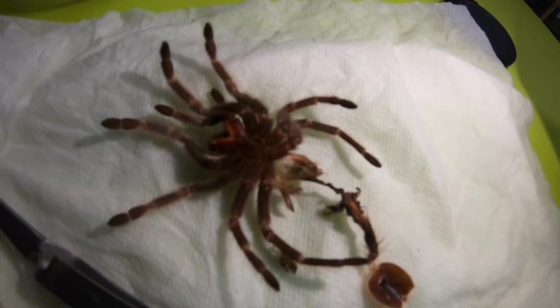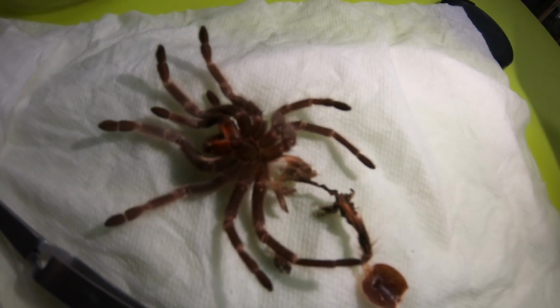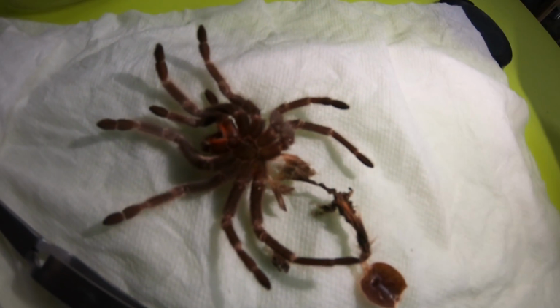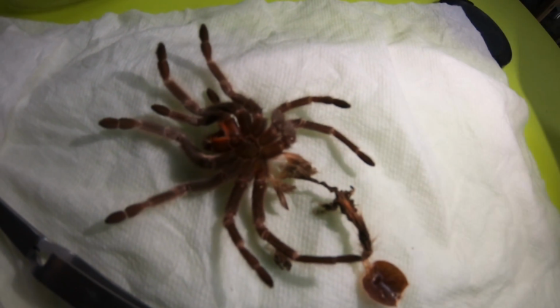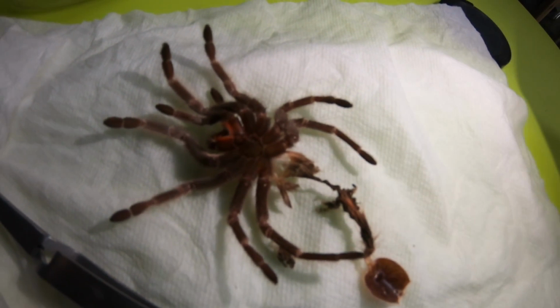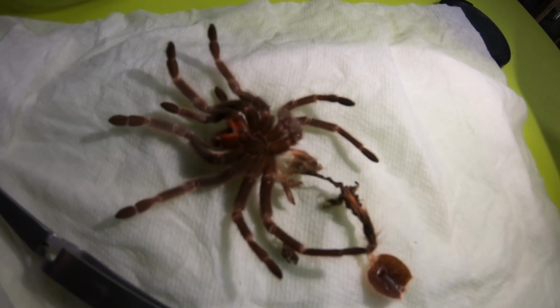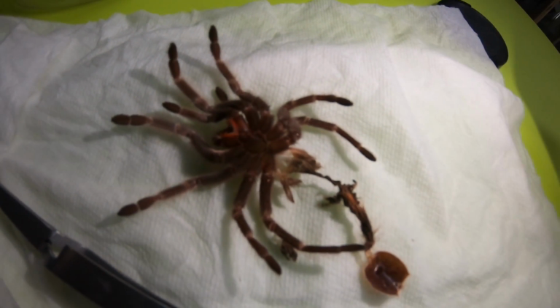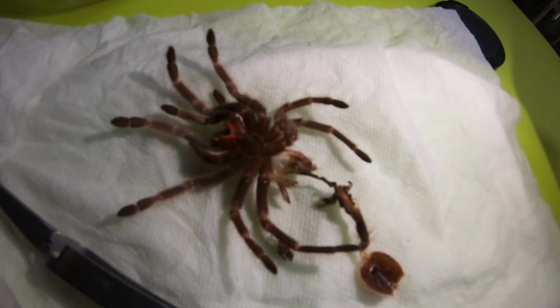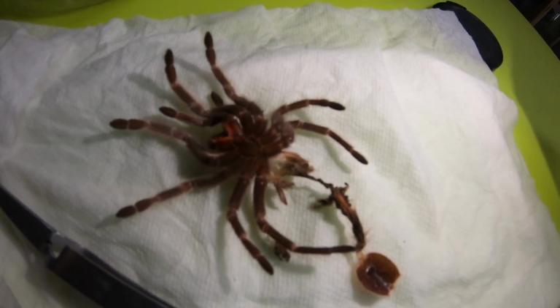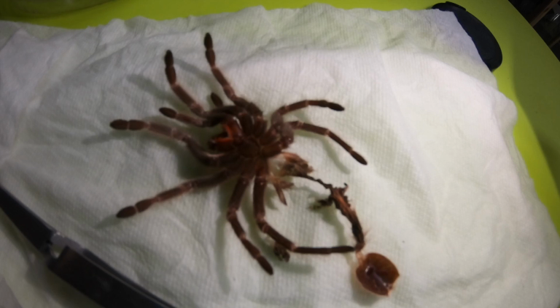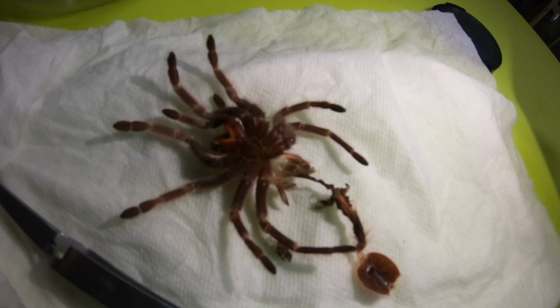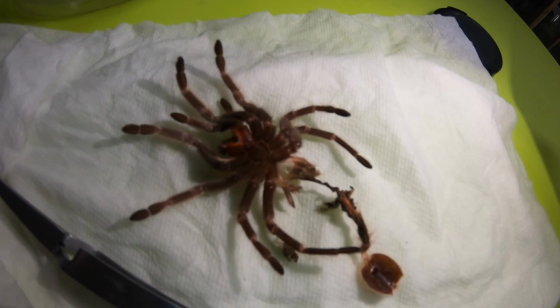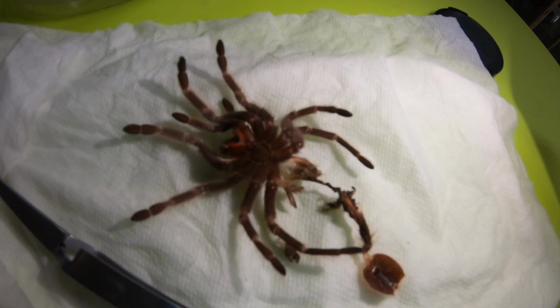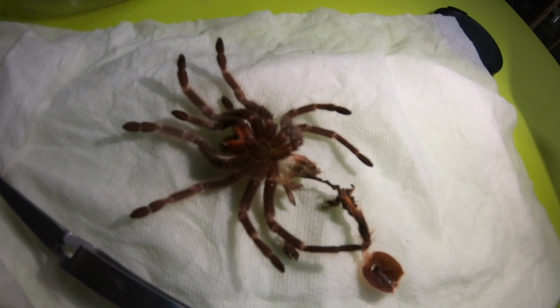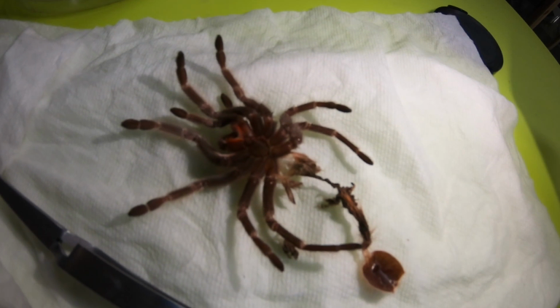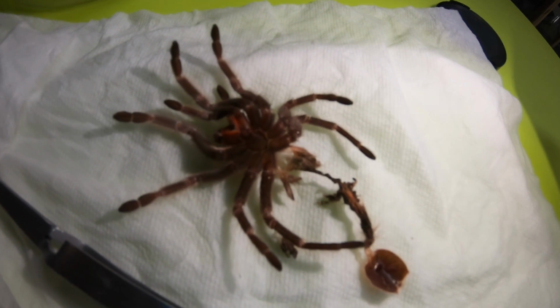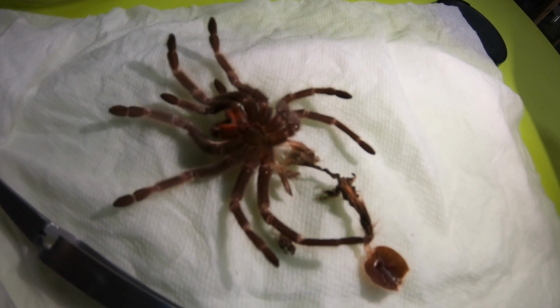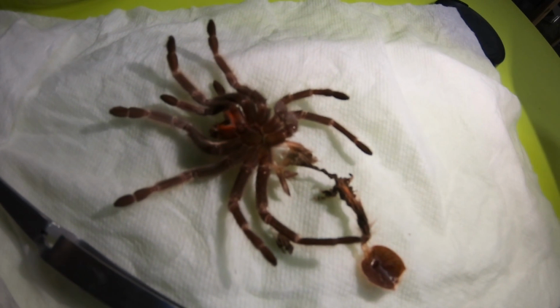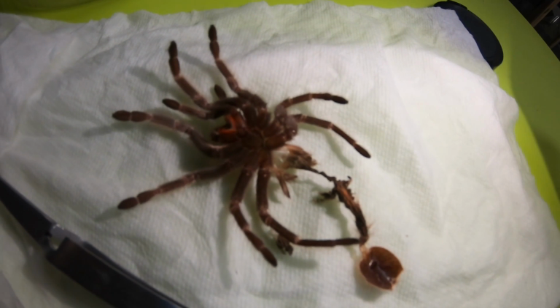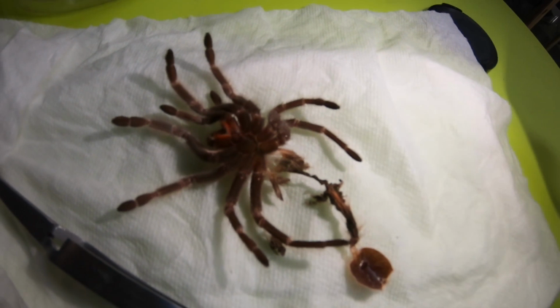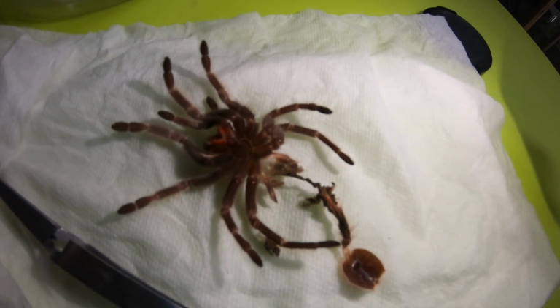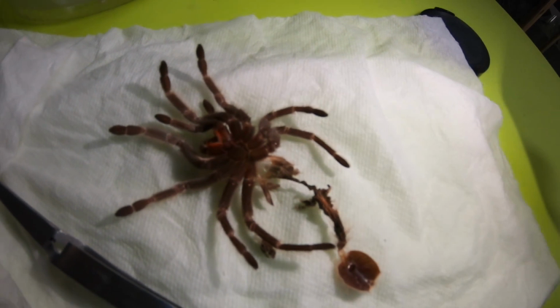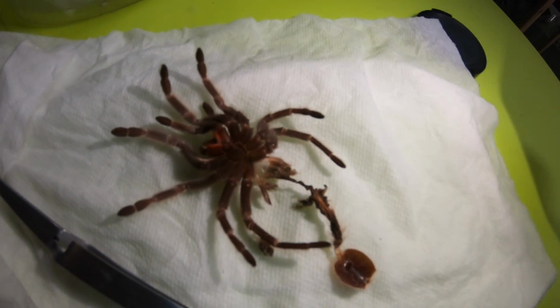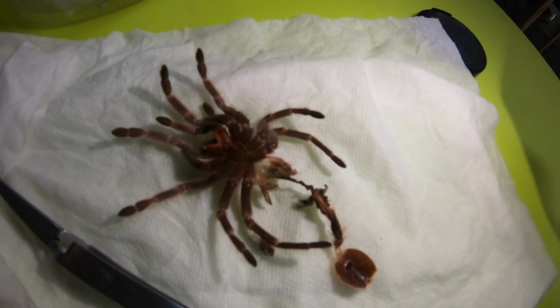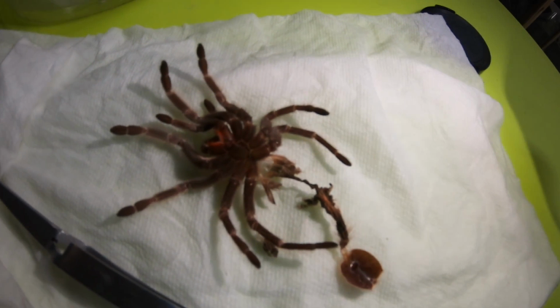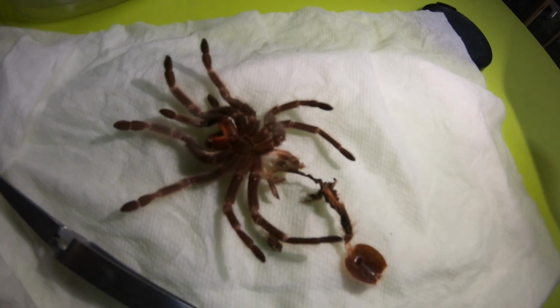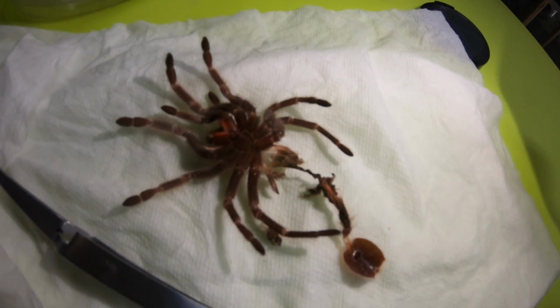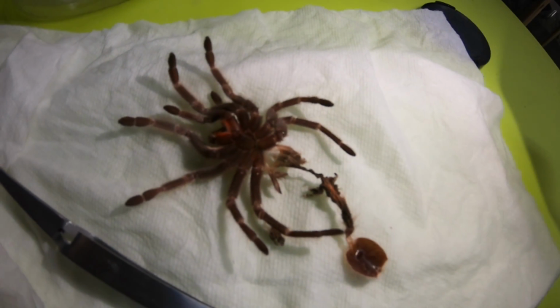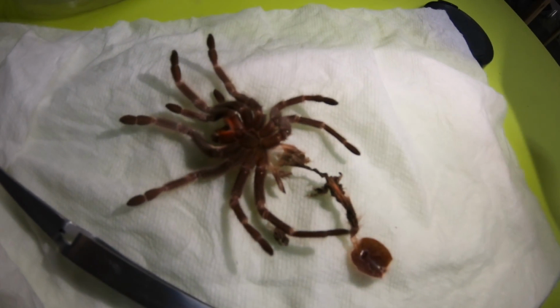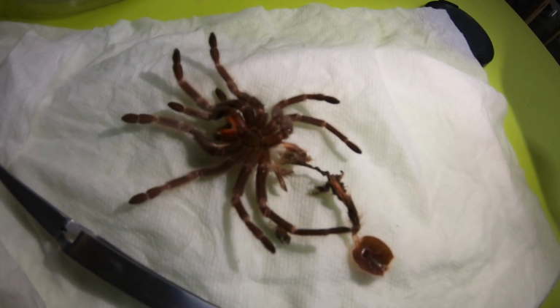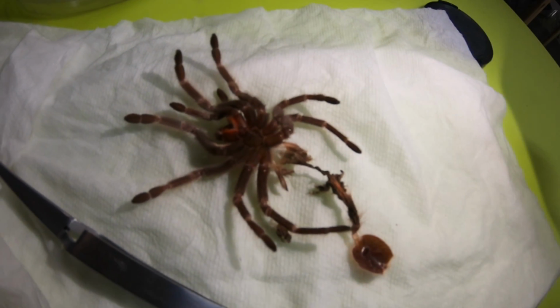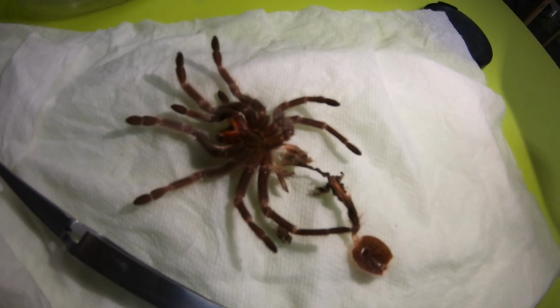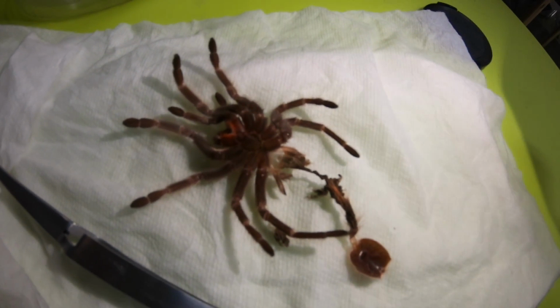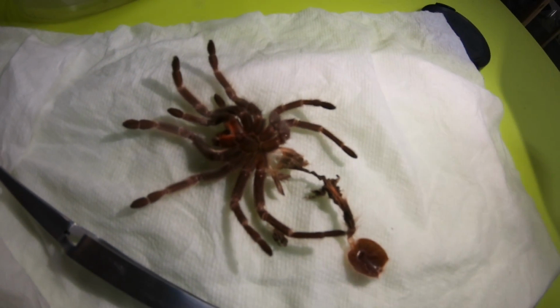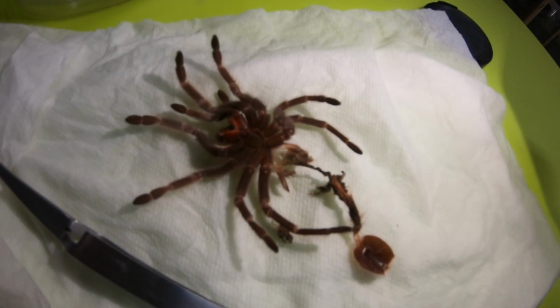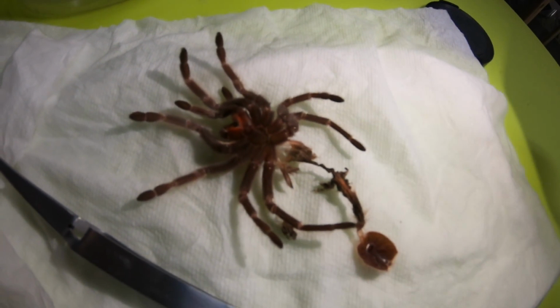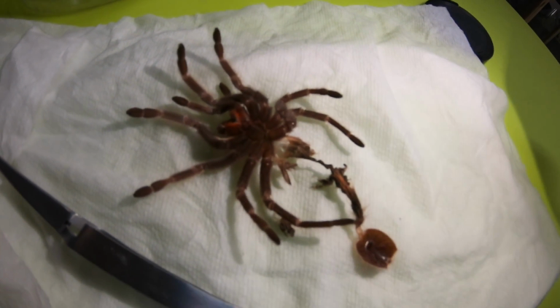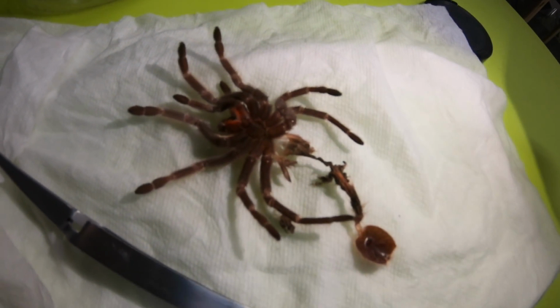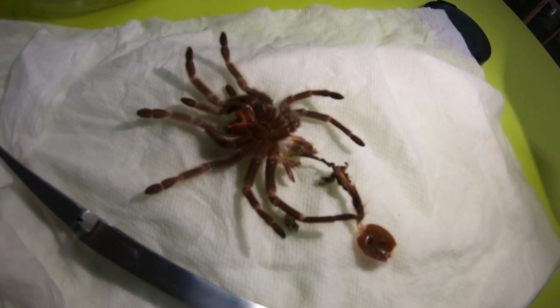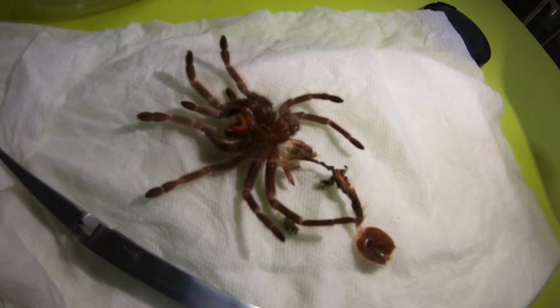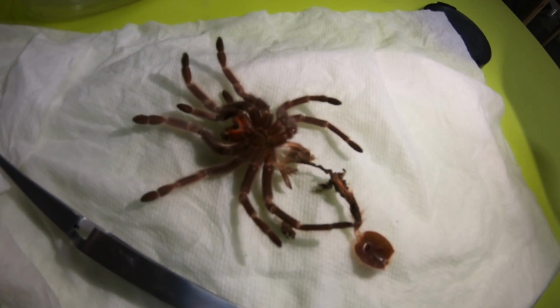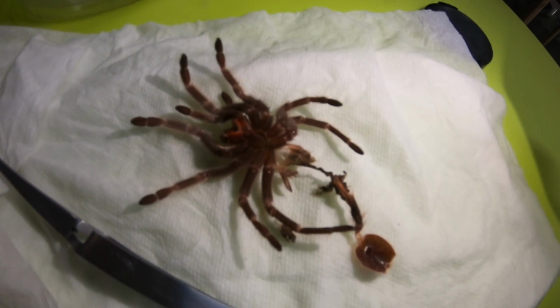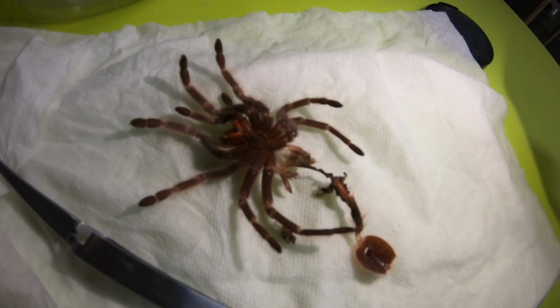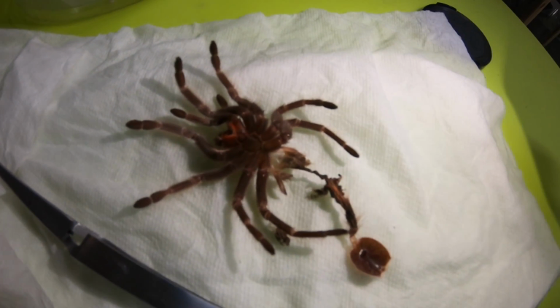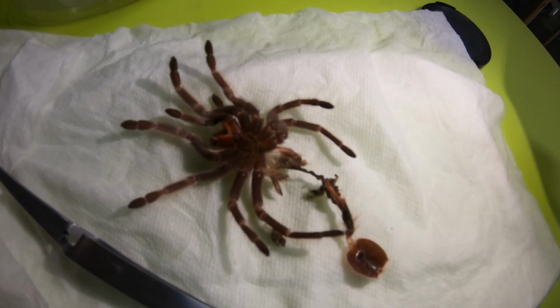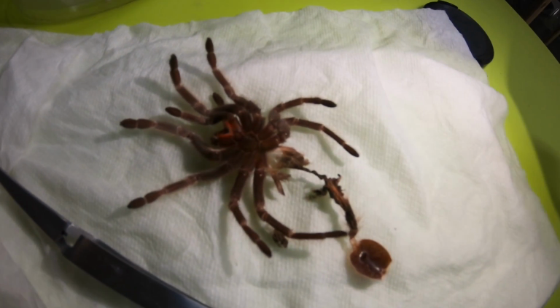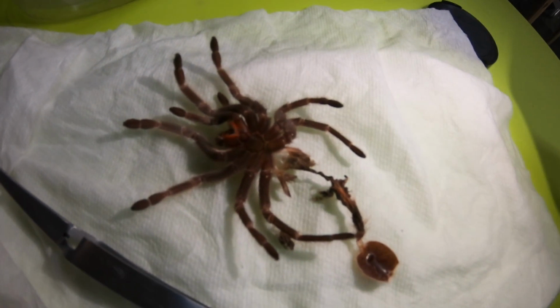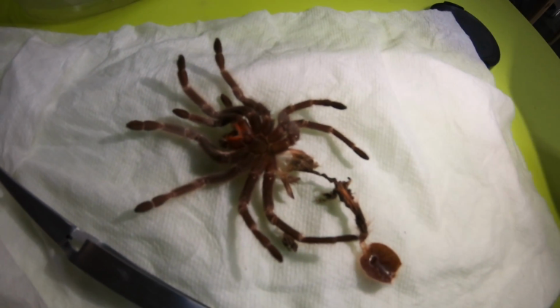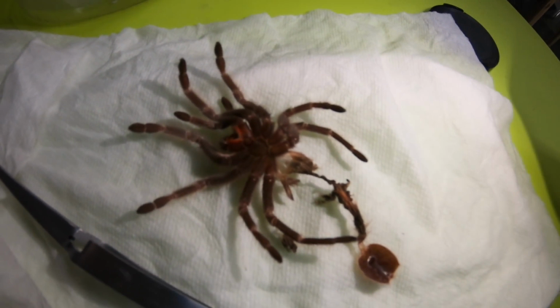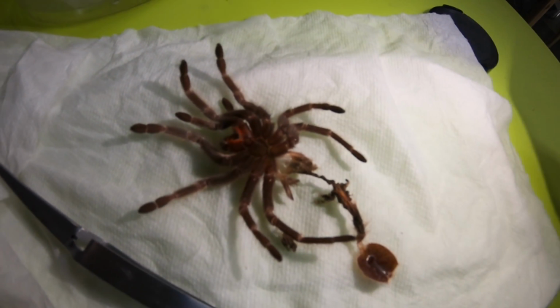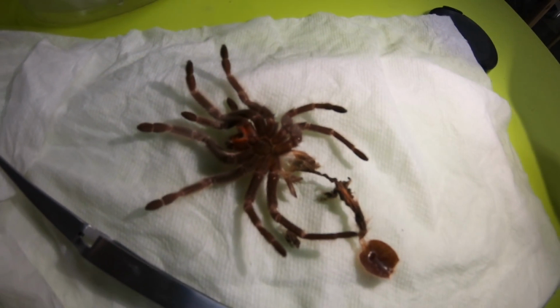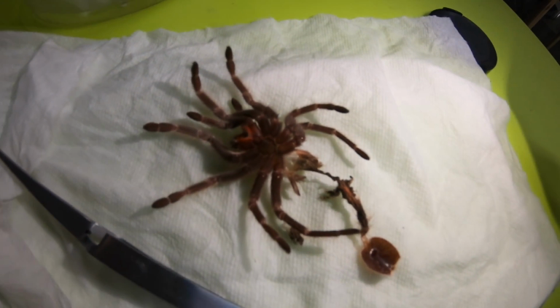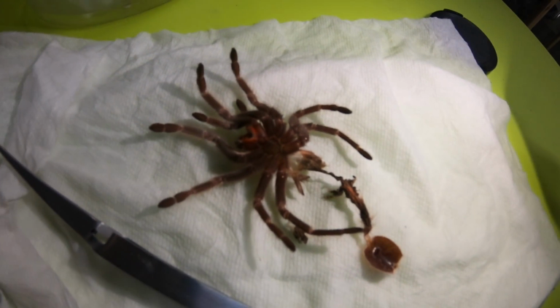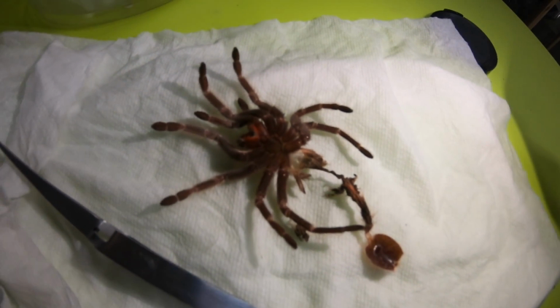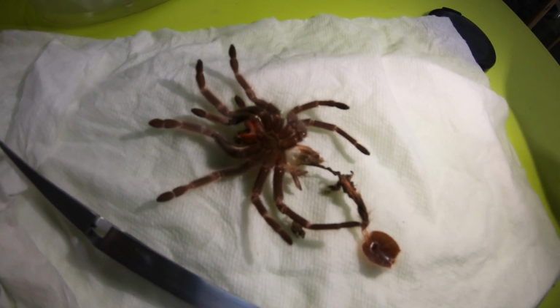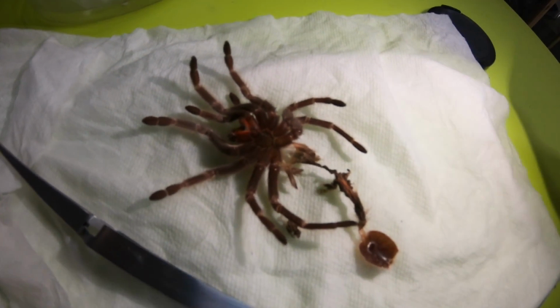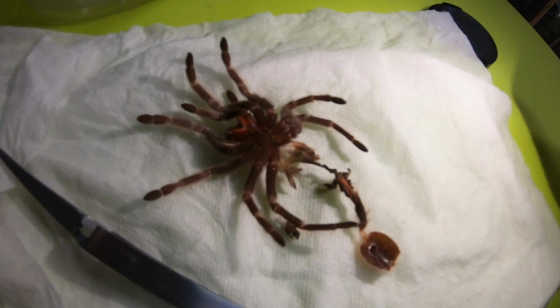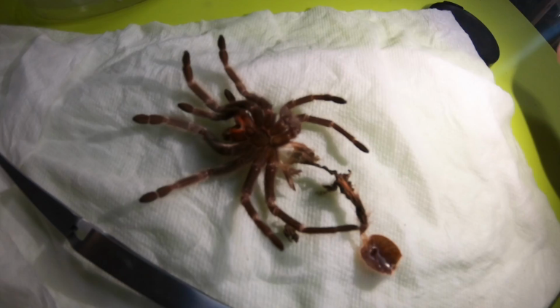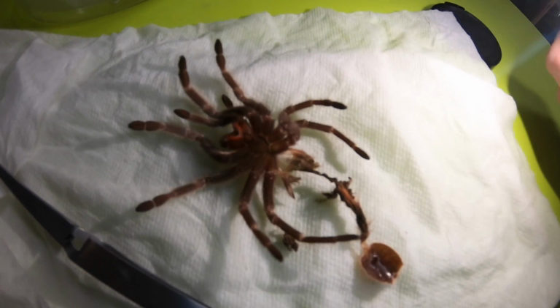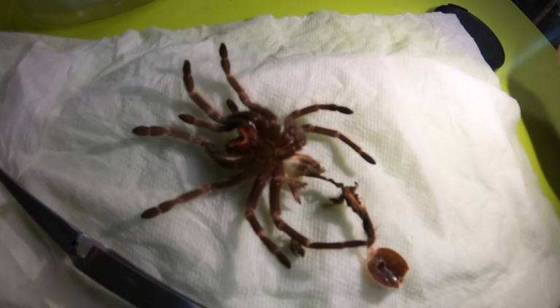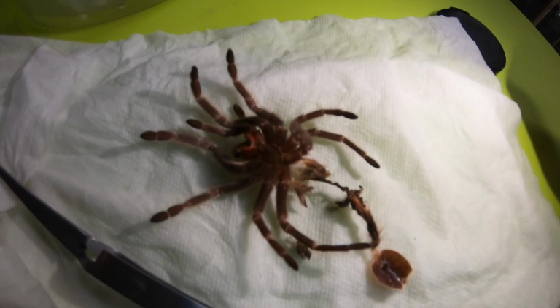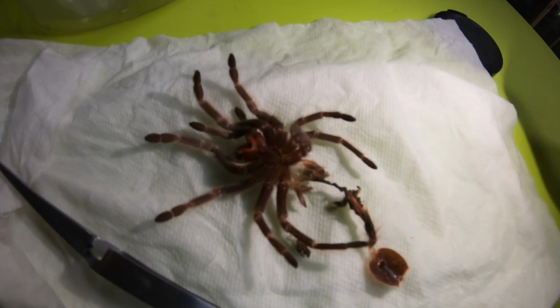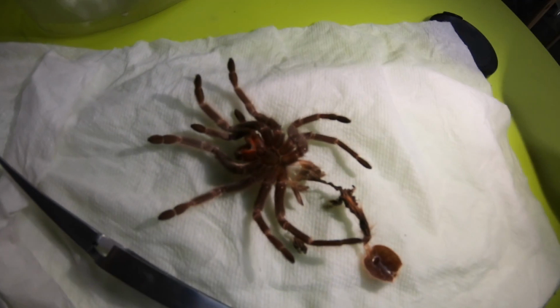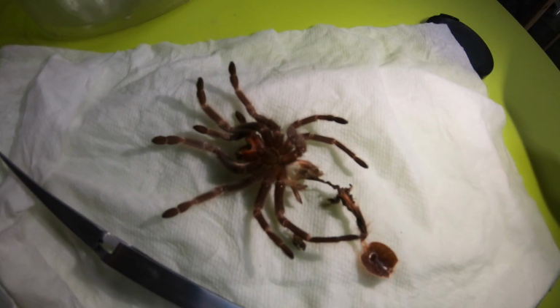The black really comes out and the red urticating hairs are really, really vibrant.